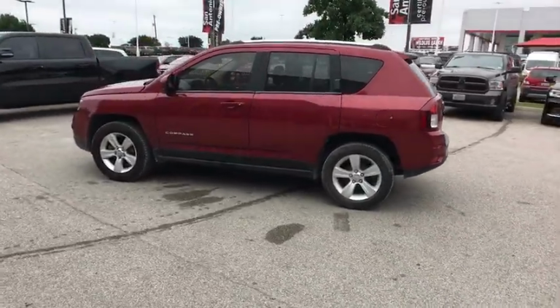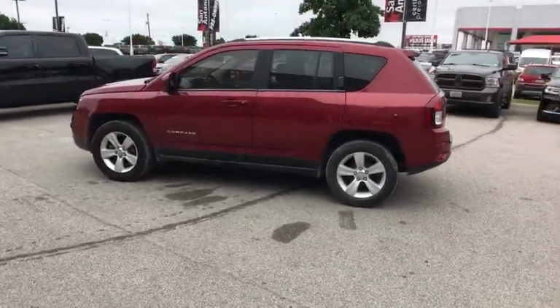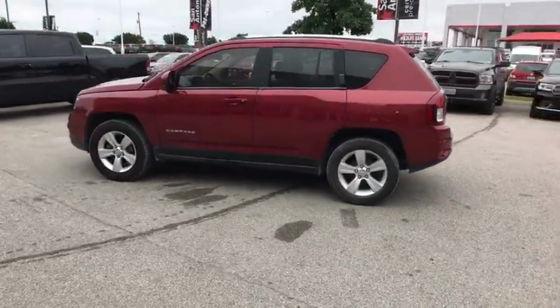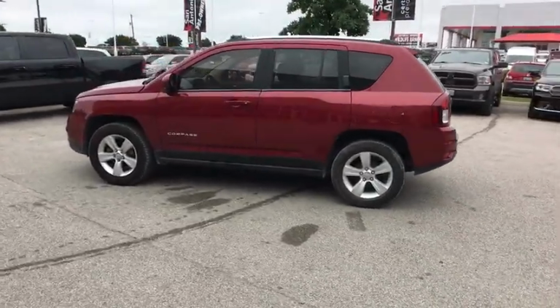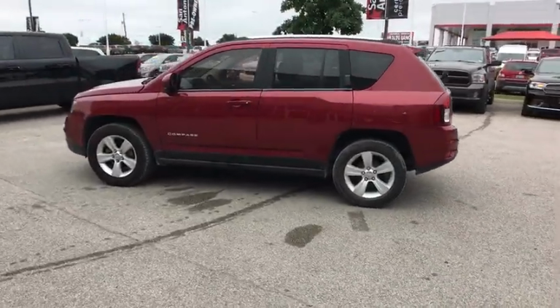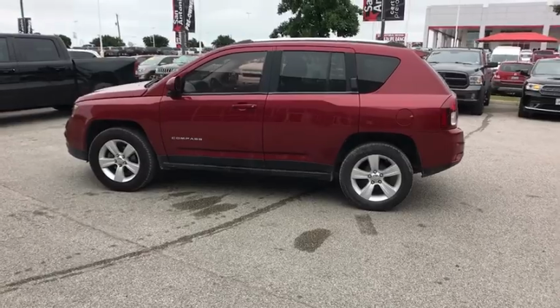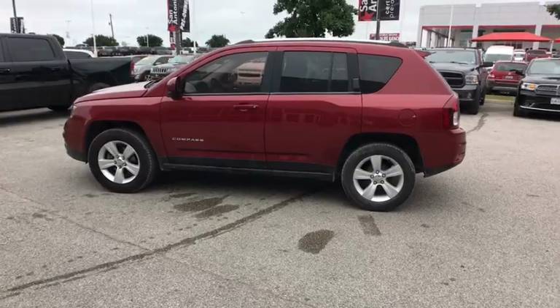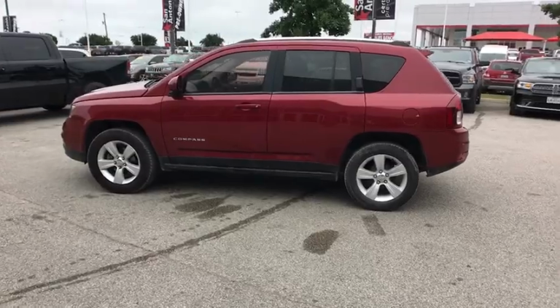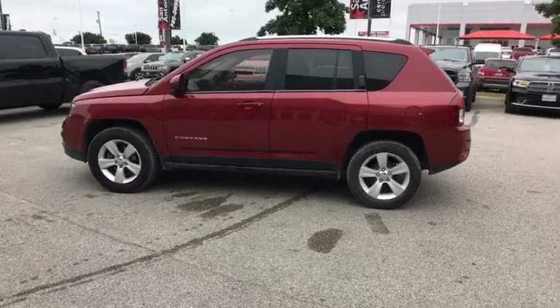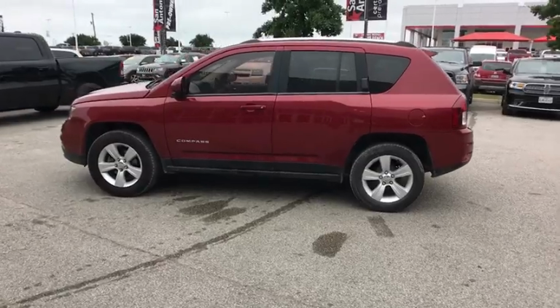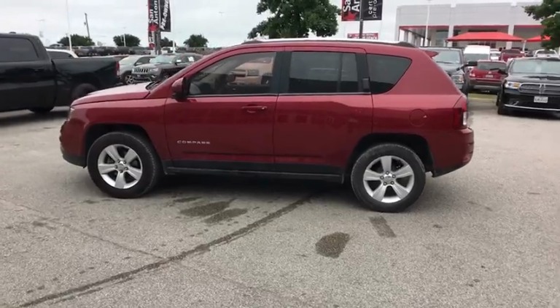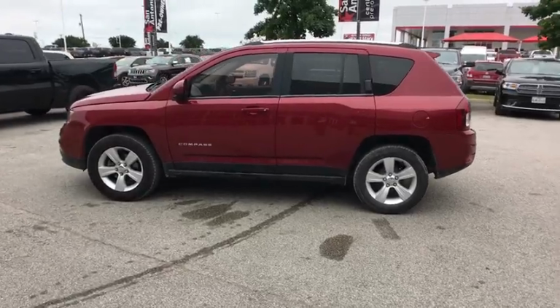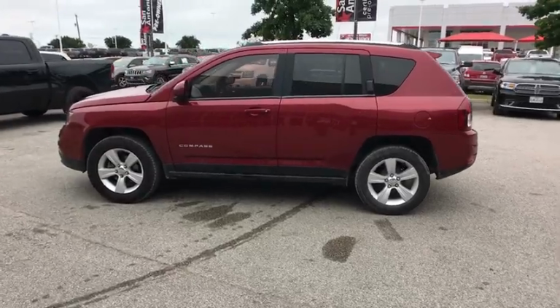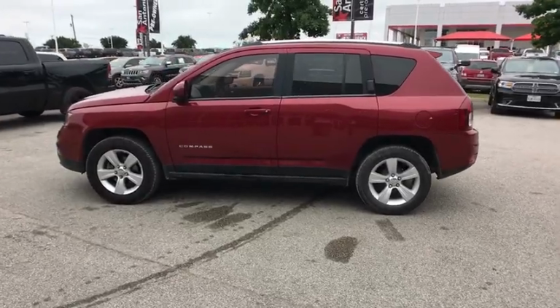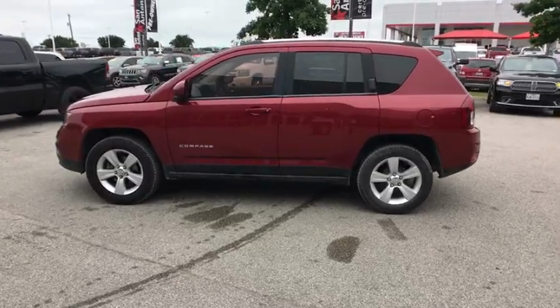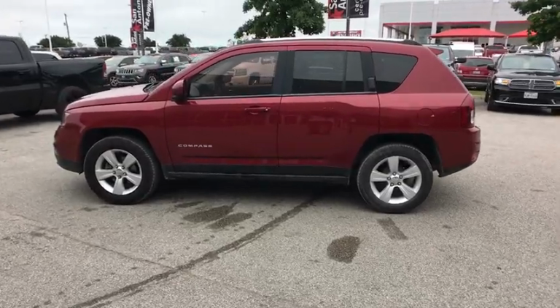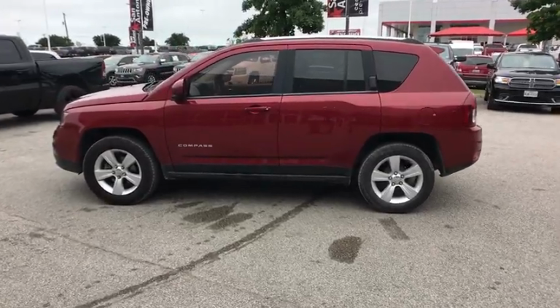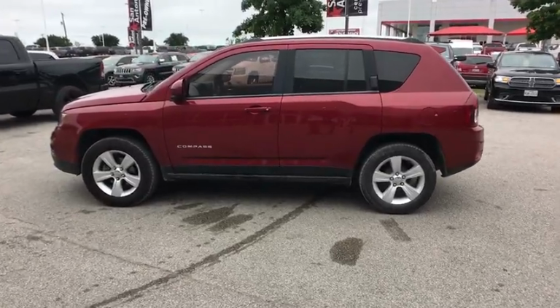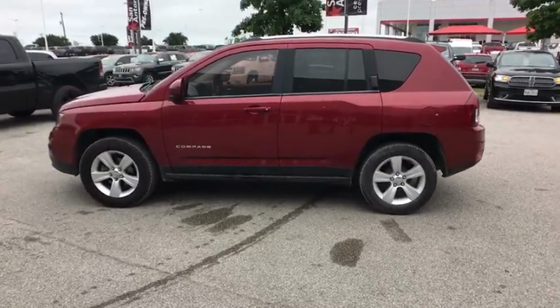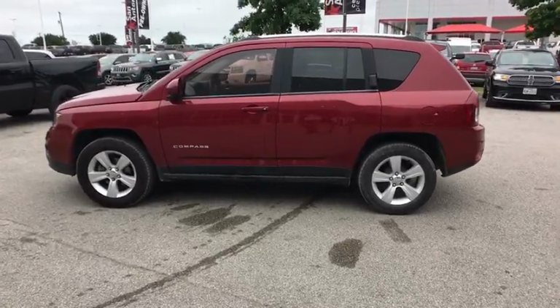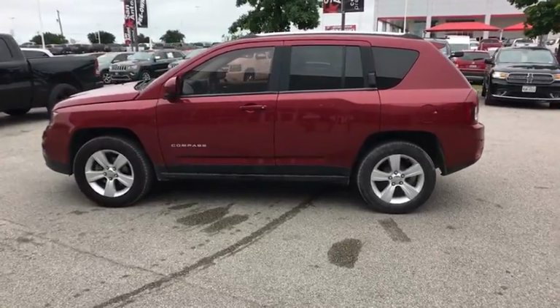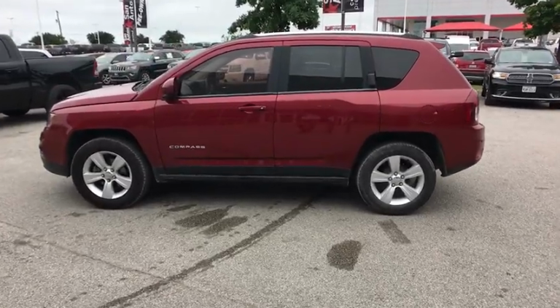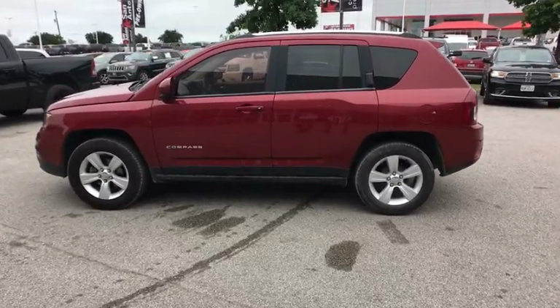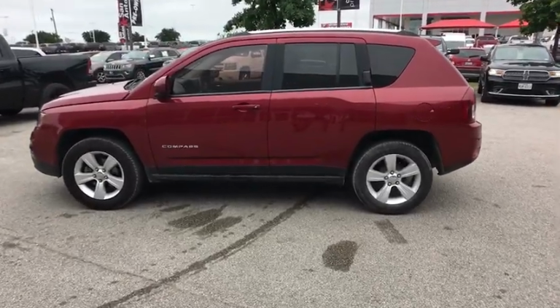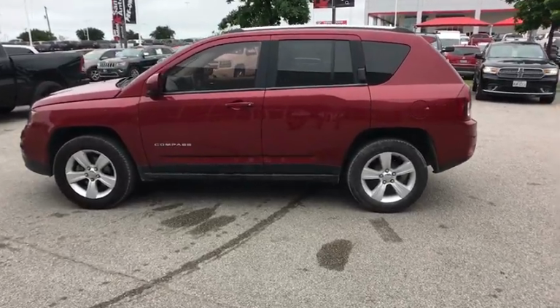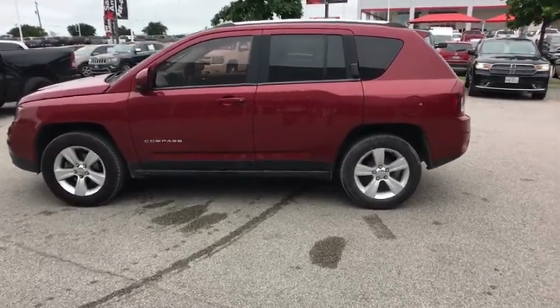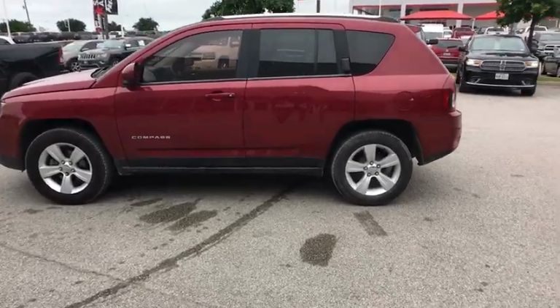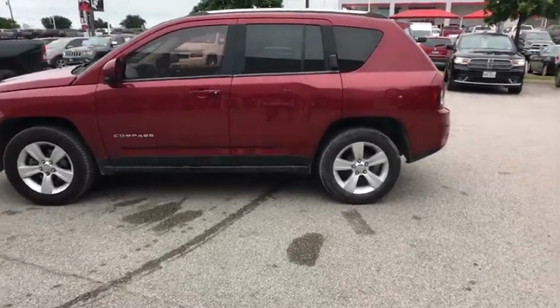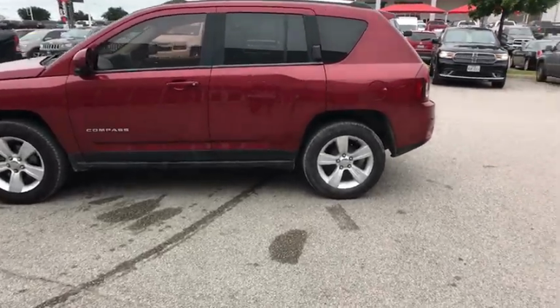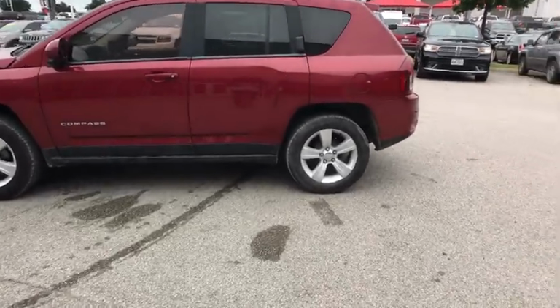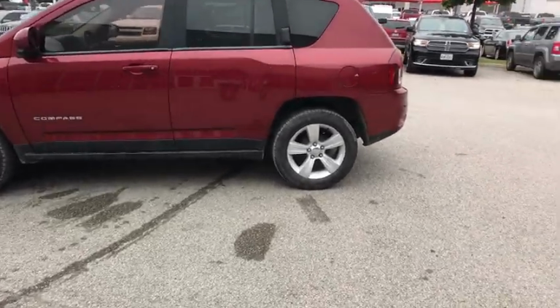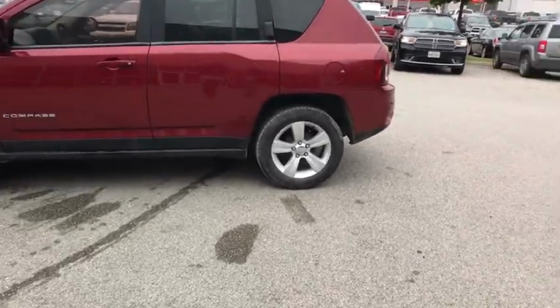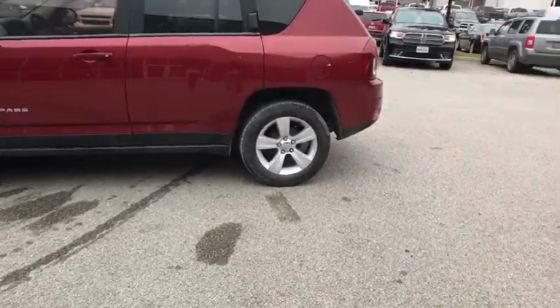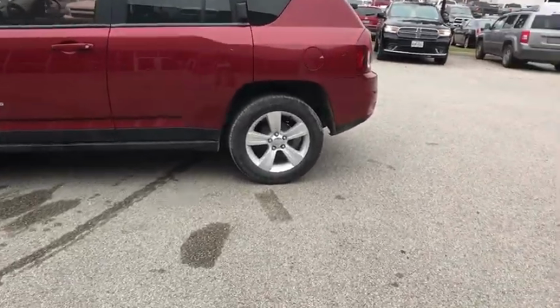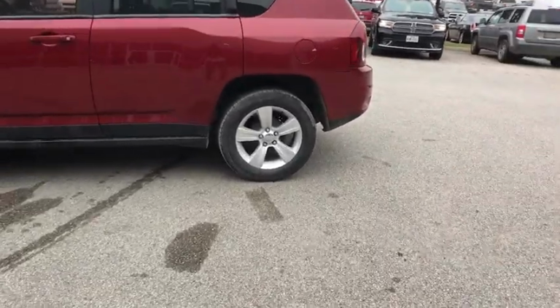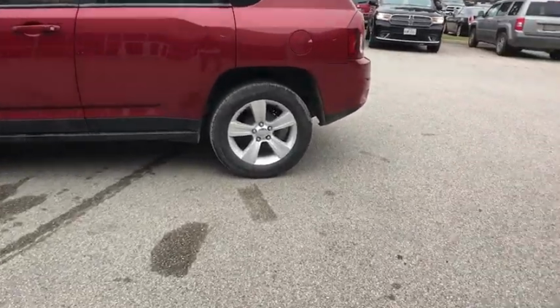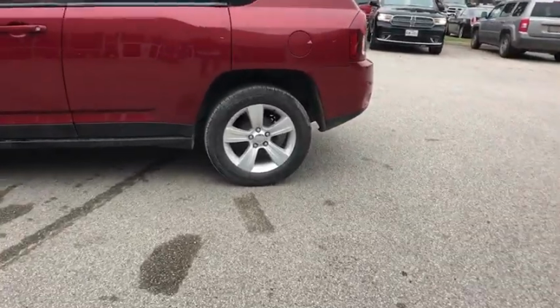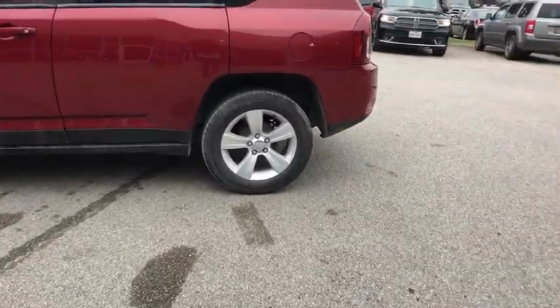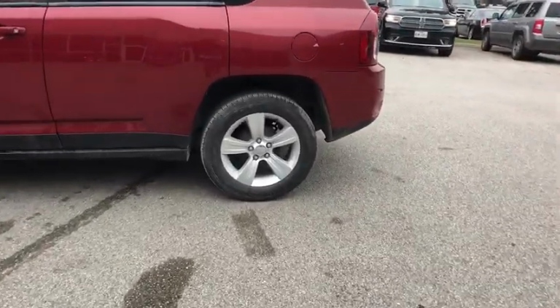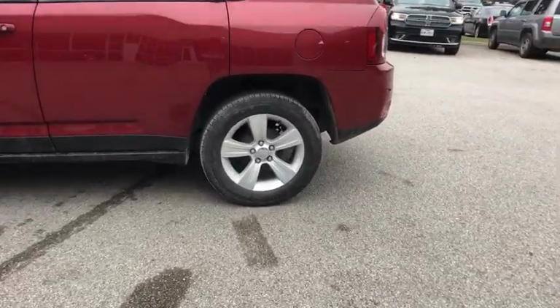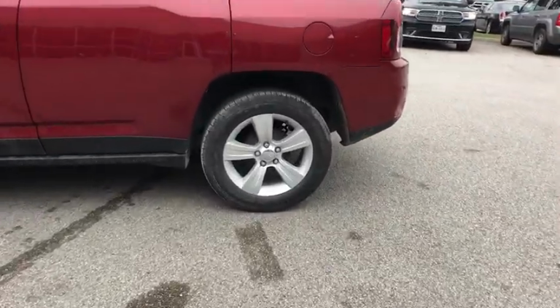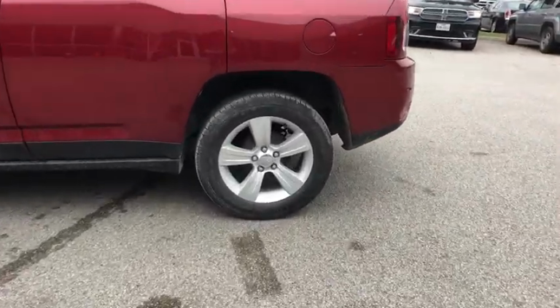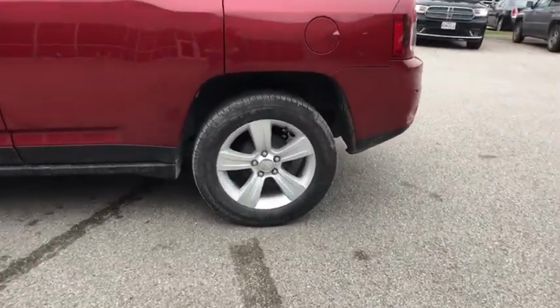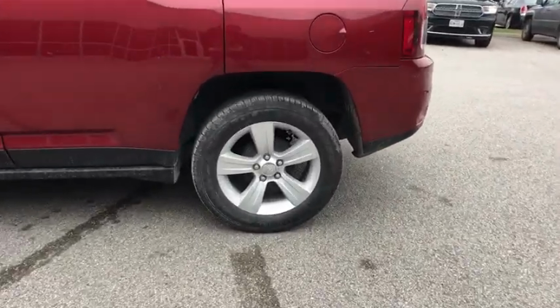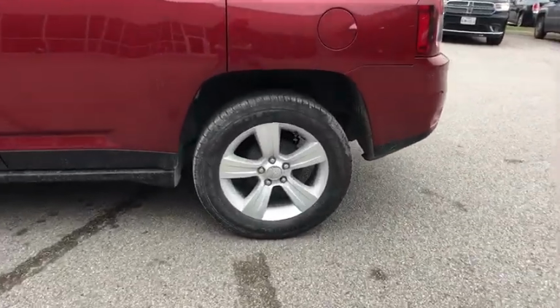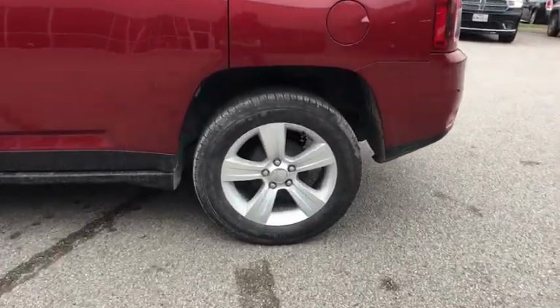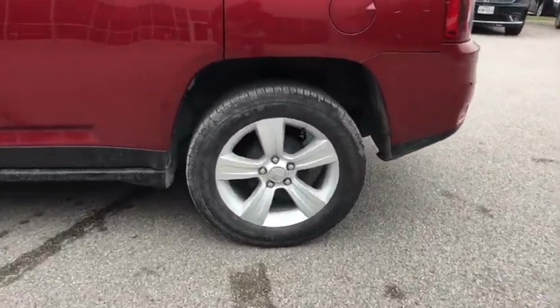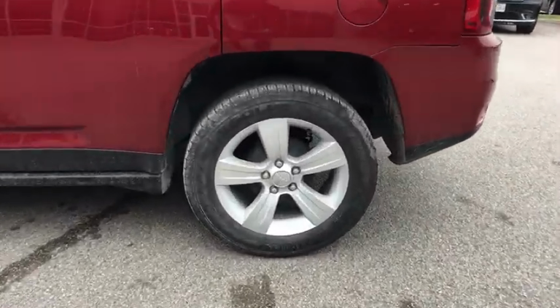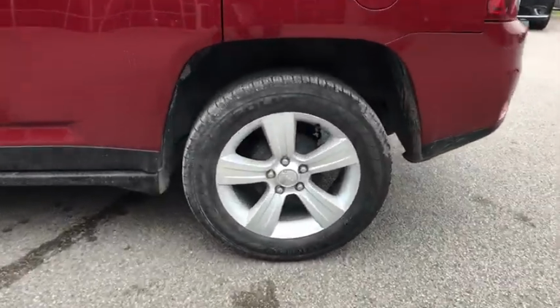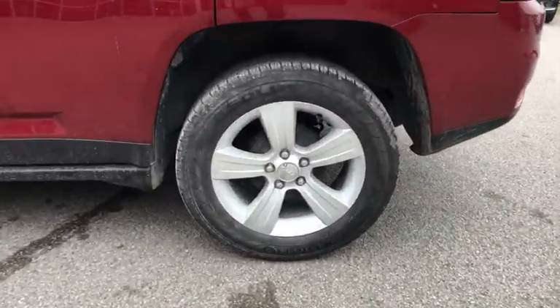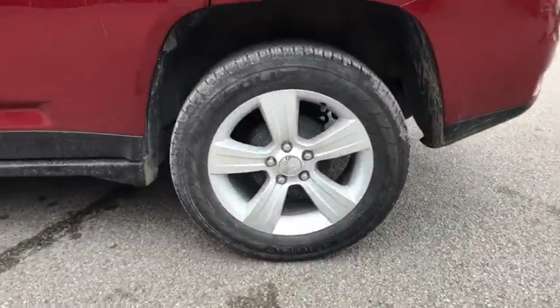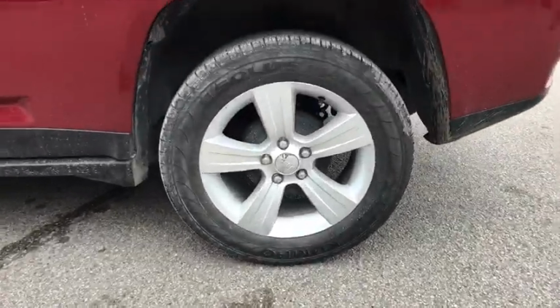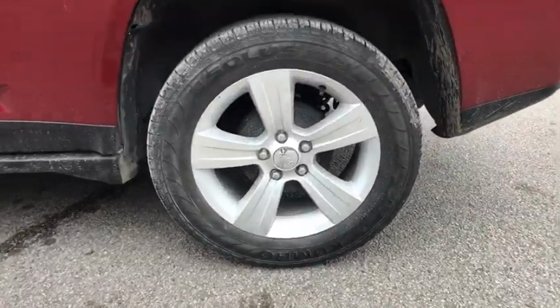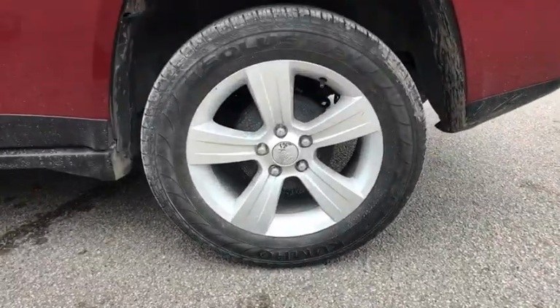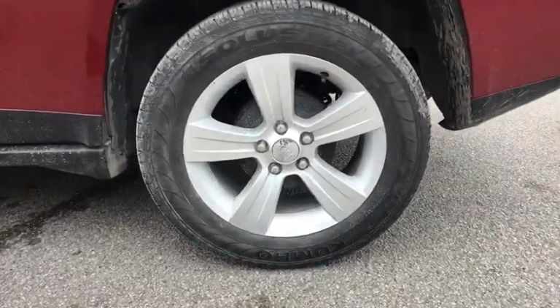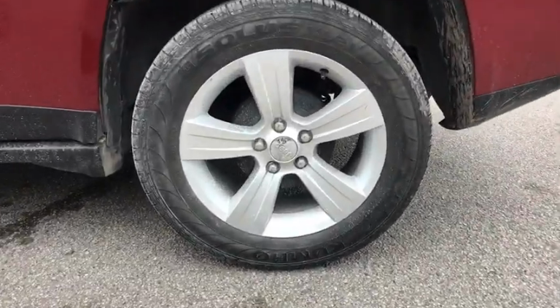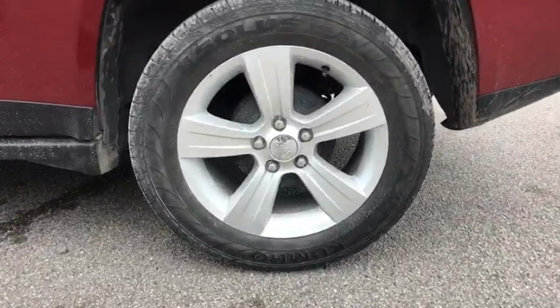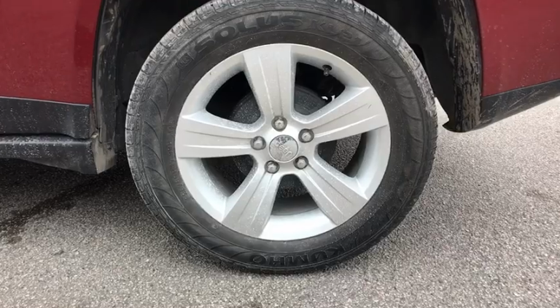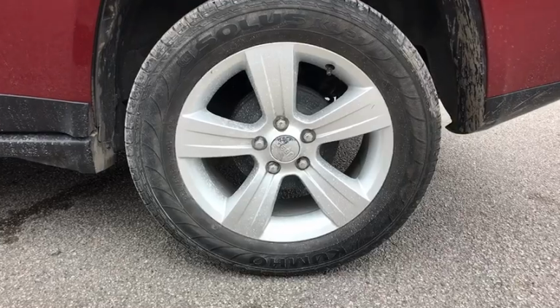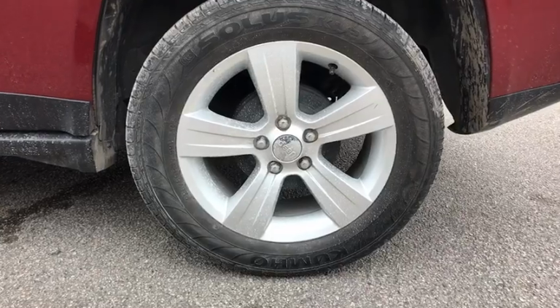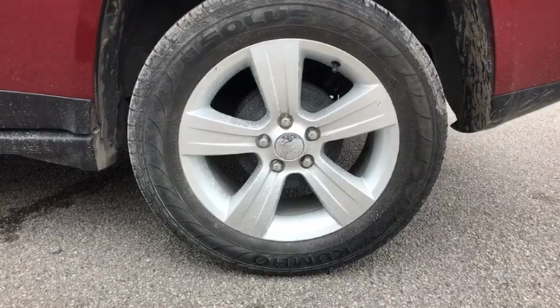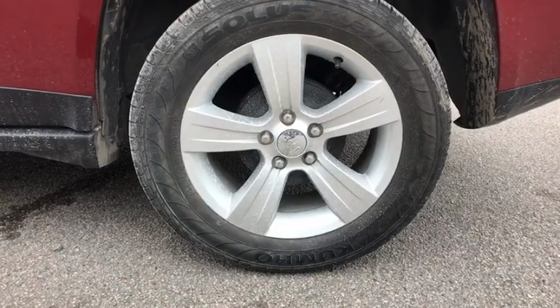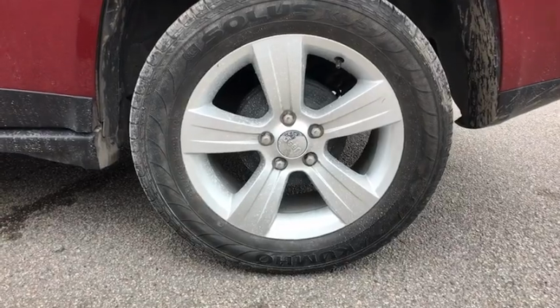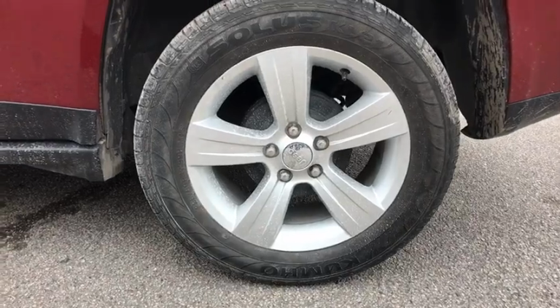This vehicle has less than 80,000 miles. Here are some of this vehicle's great options: premium wheels,